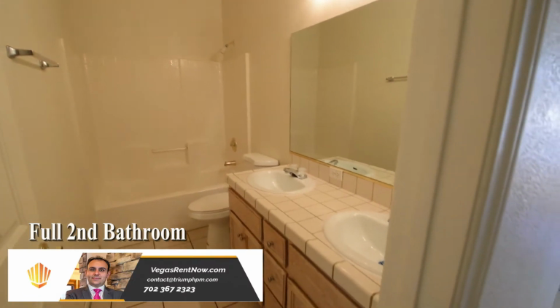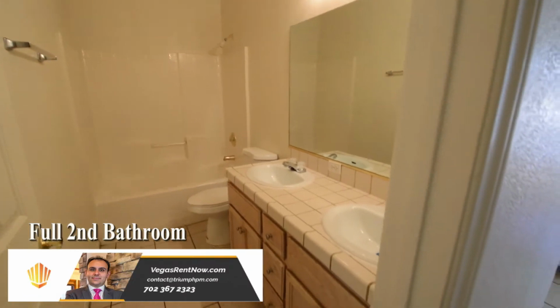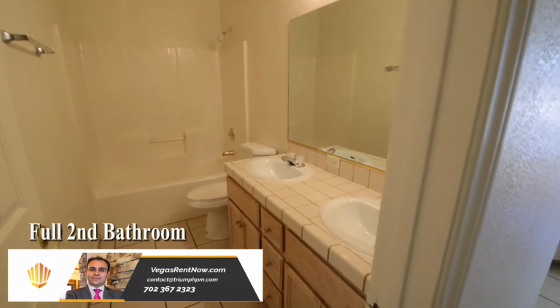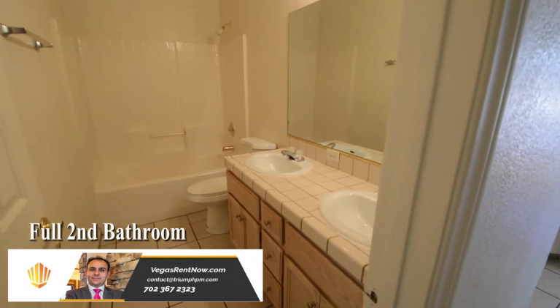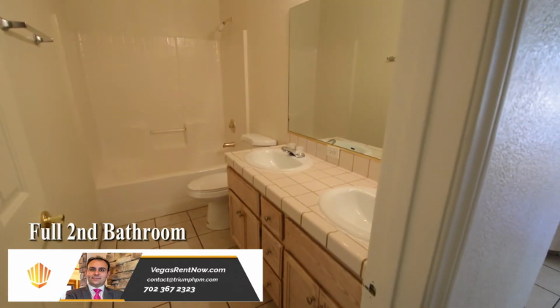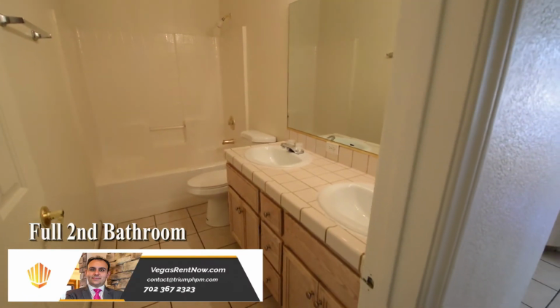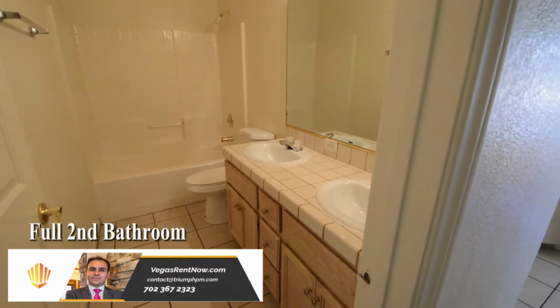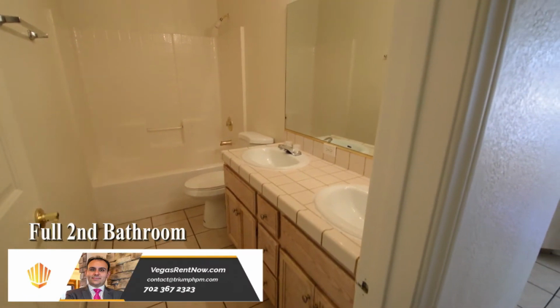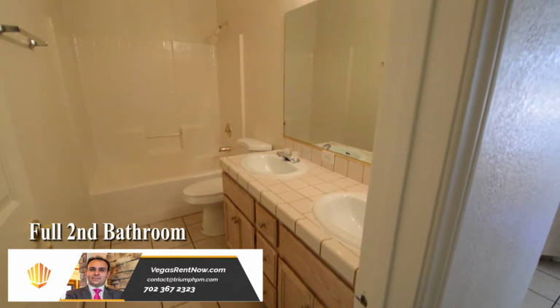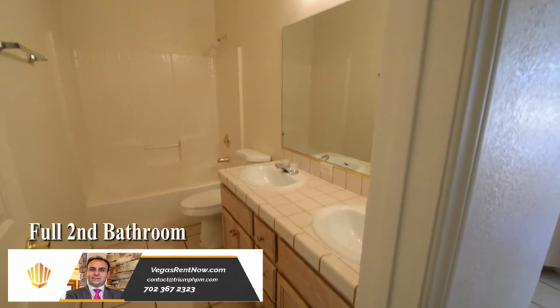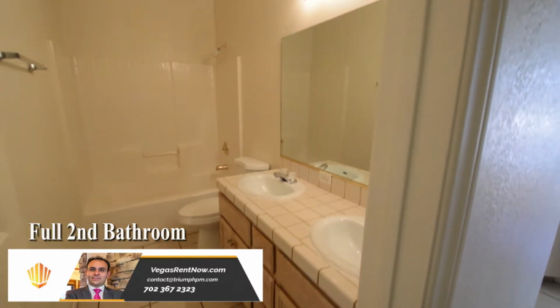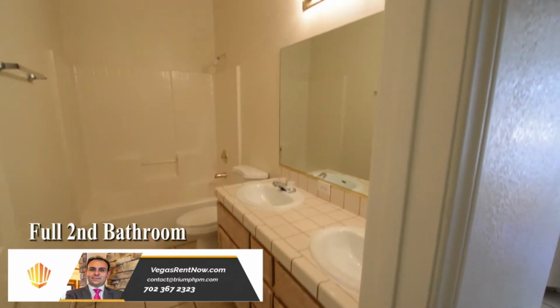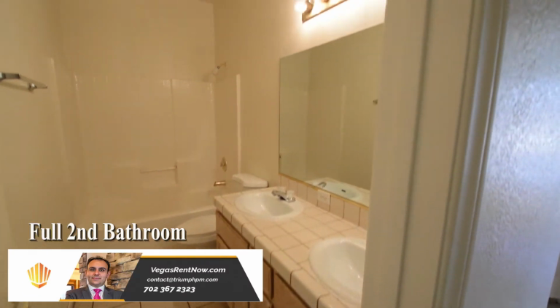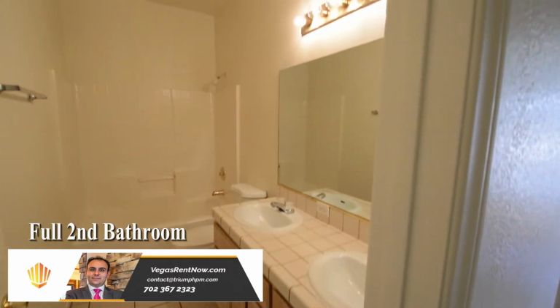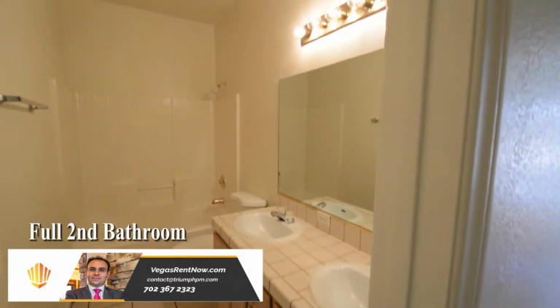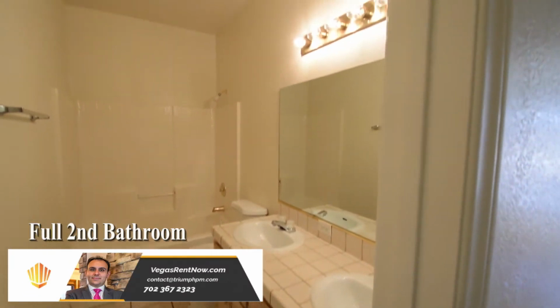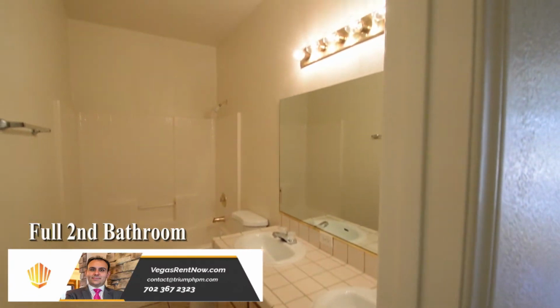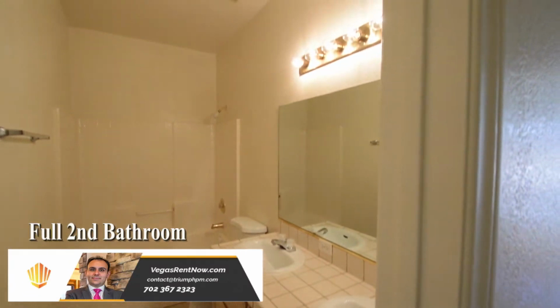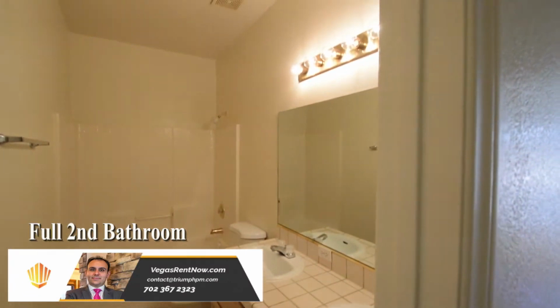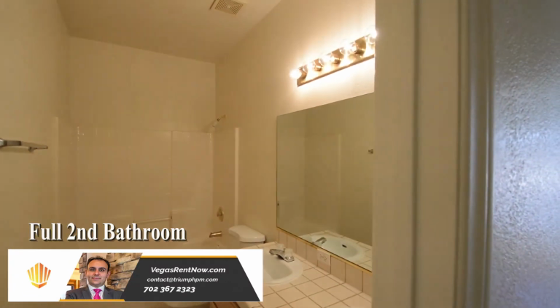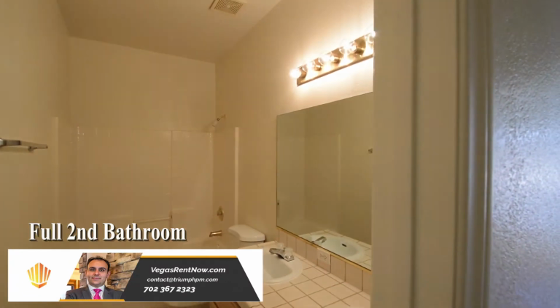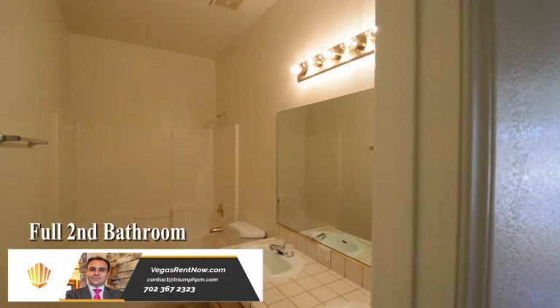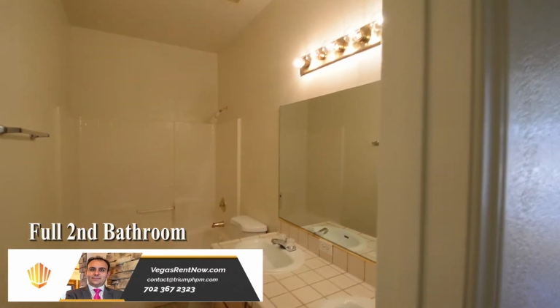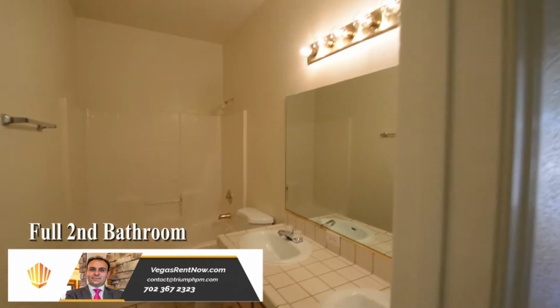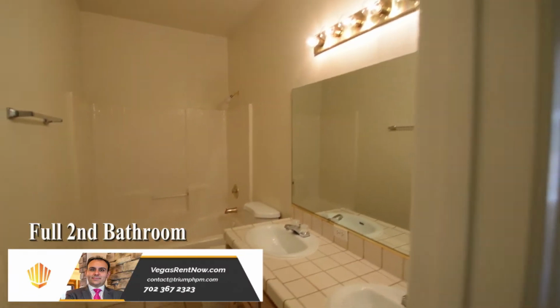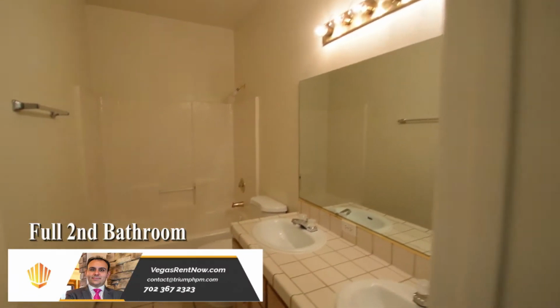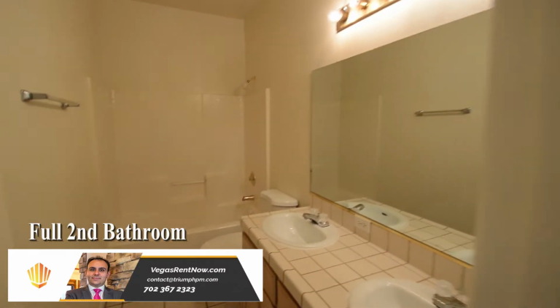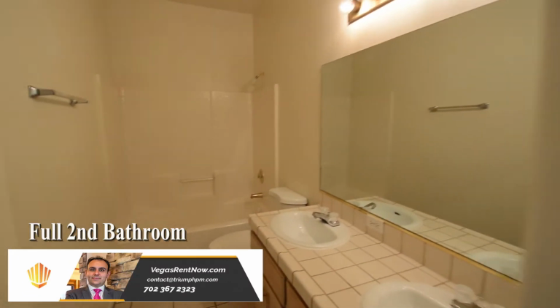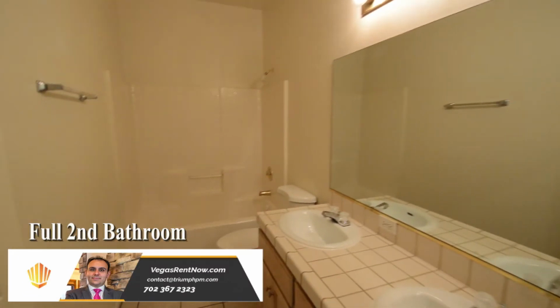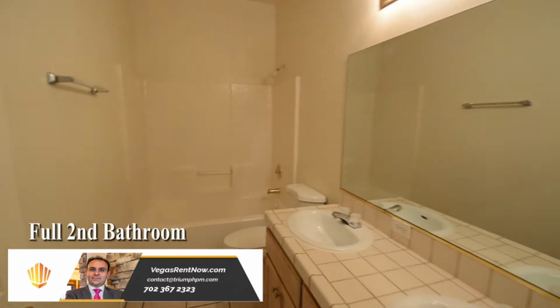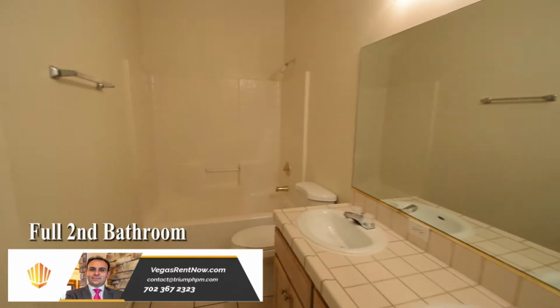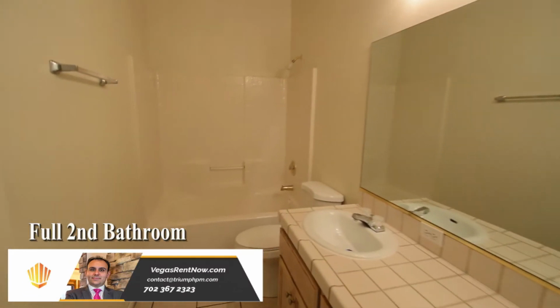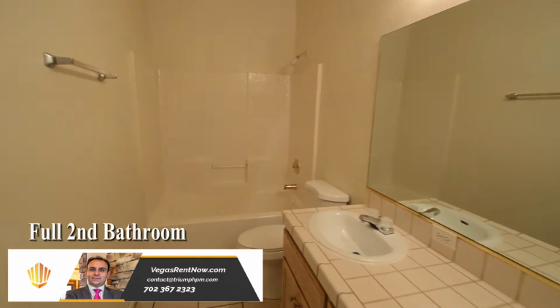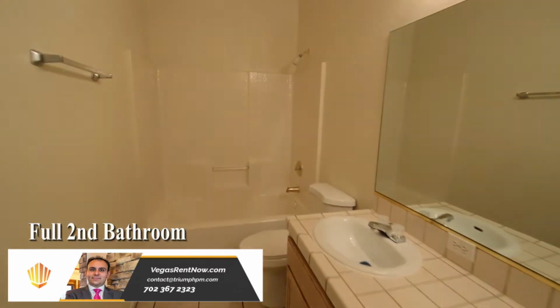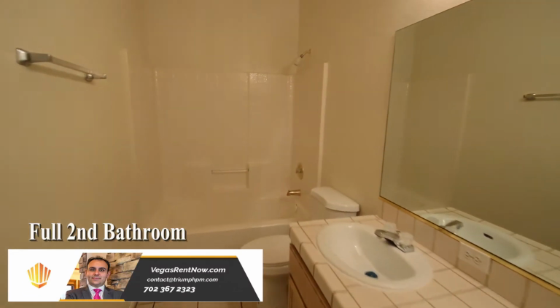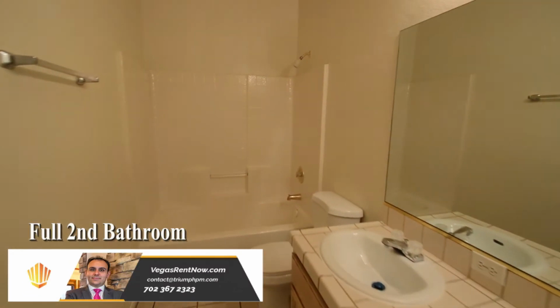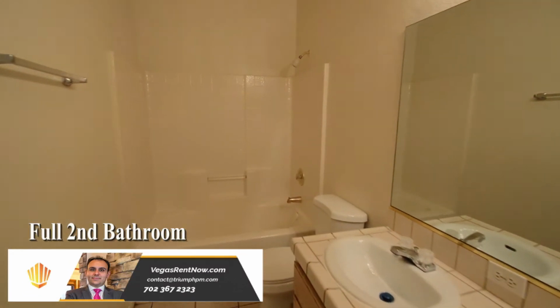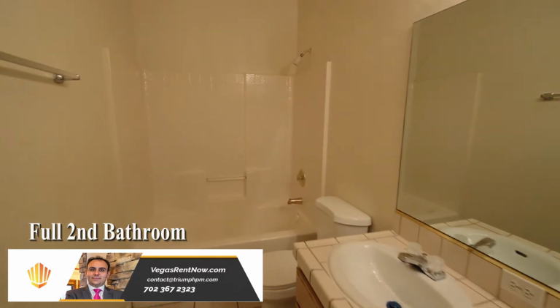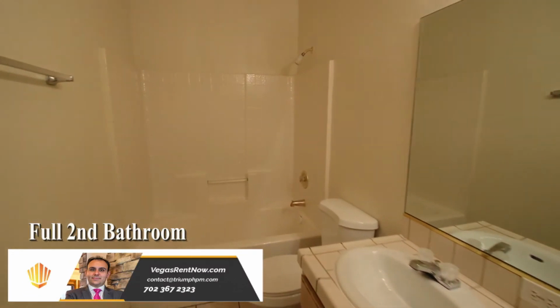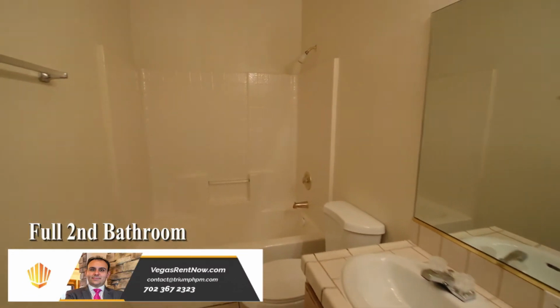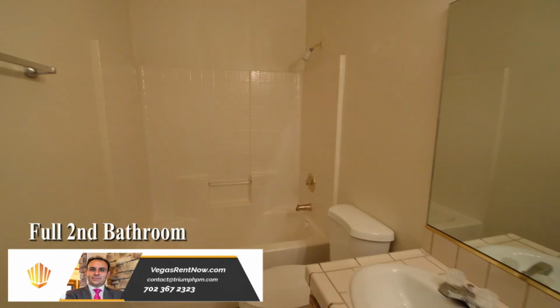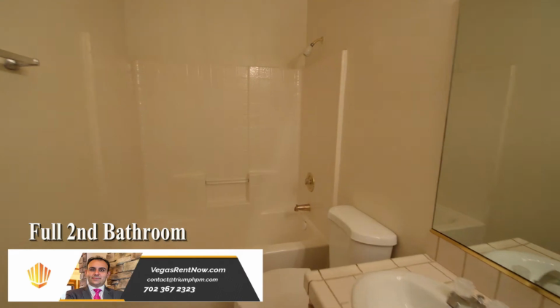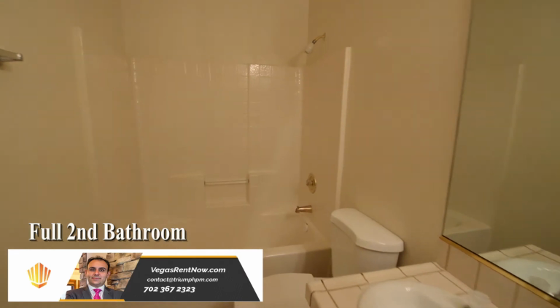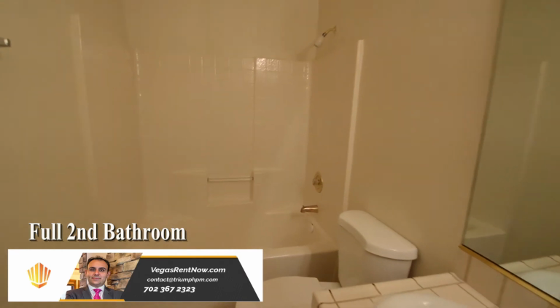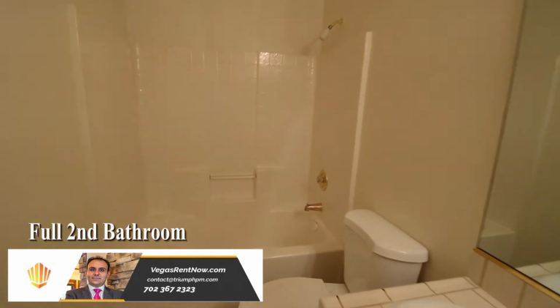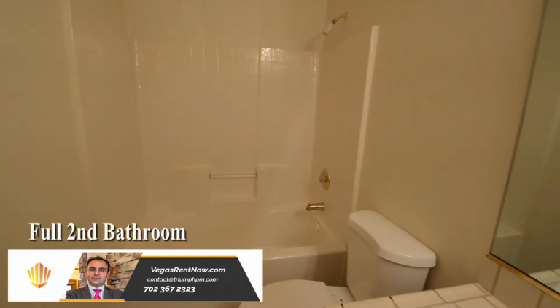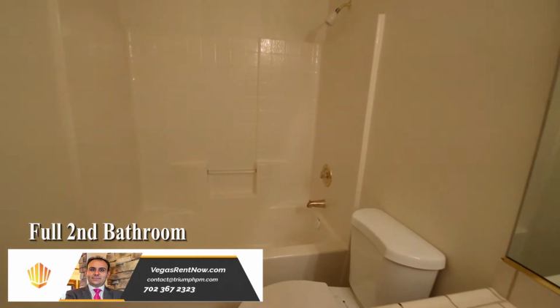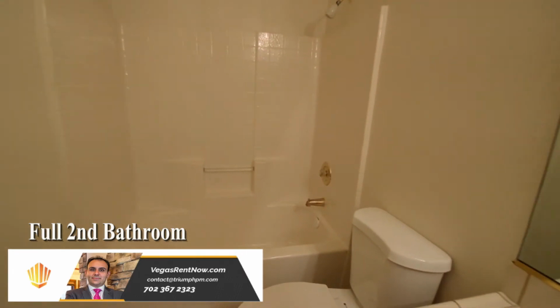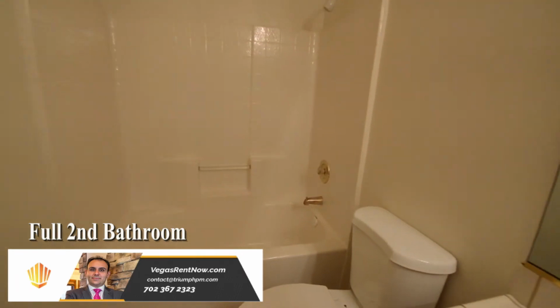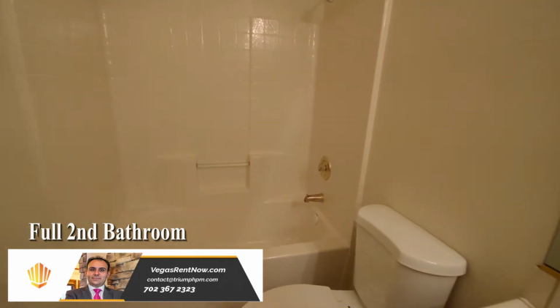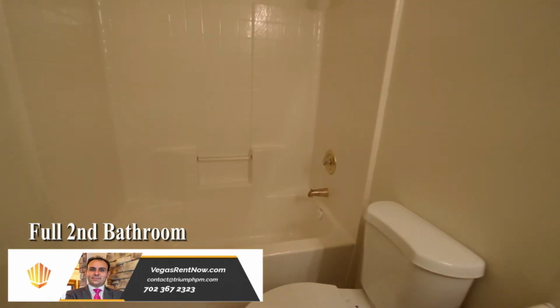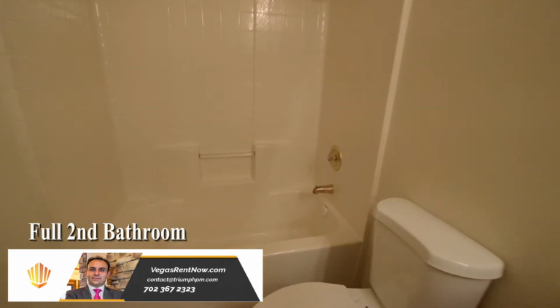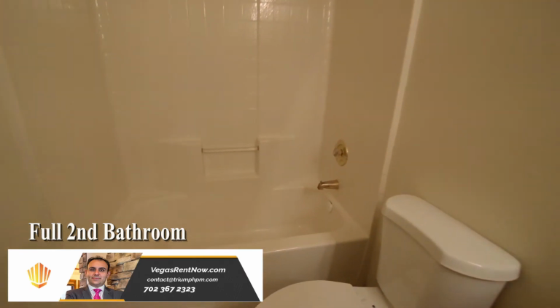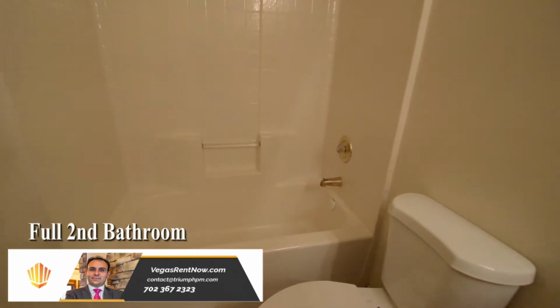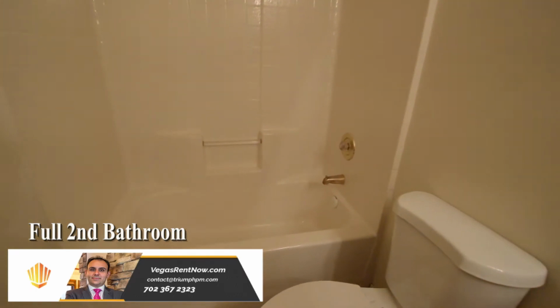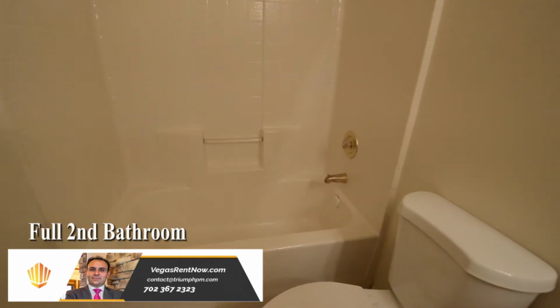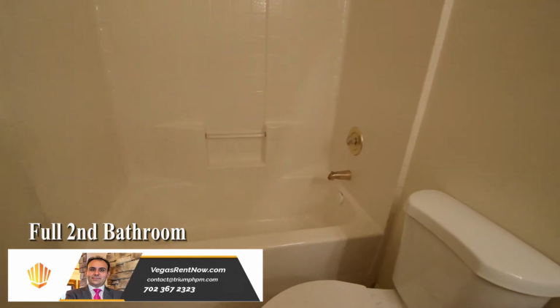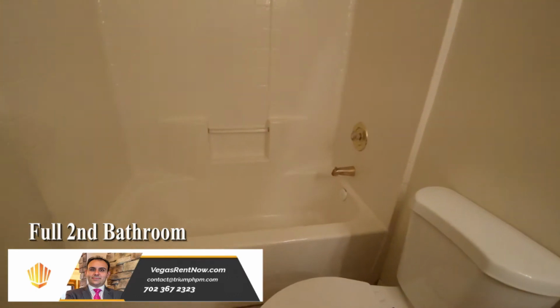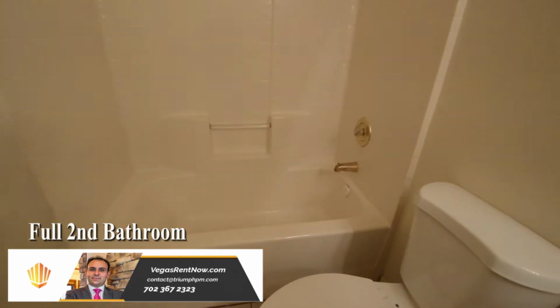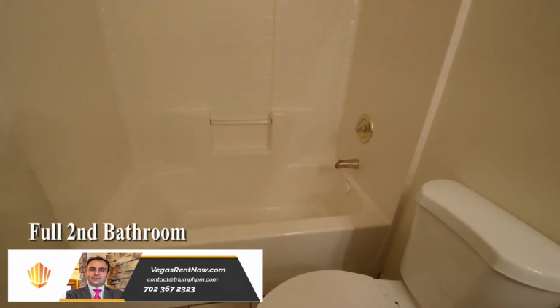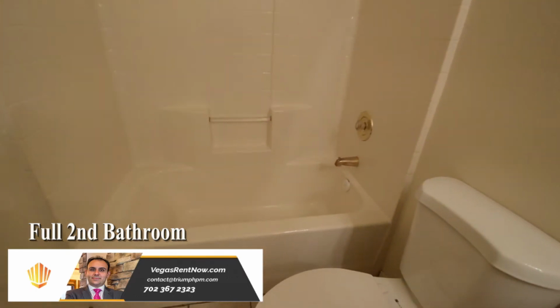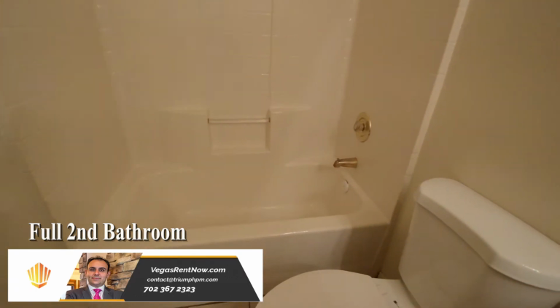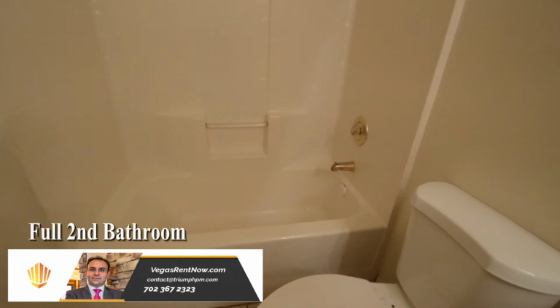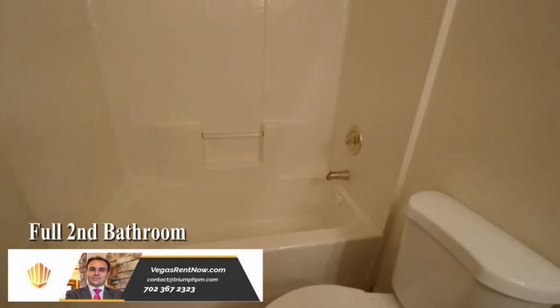The full second bathroom has a tile floor, double sink vanity with a tile countertop, and a one-piece tub shower combo.